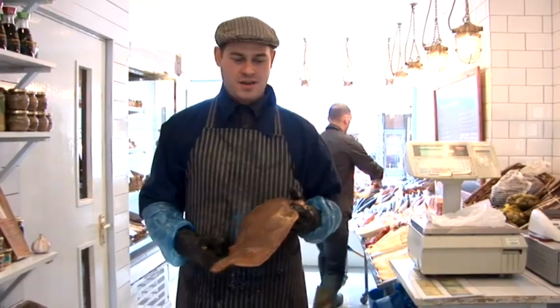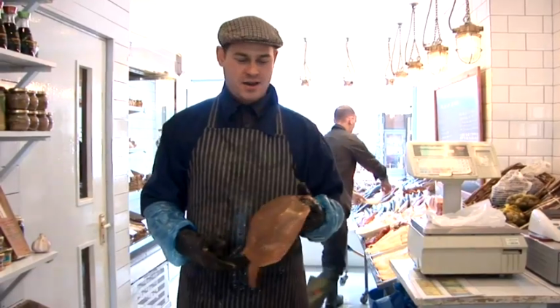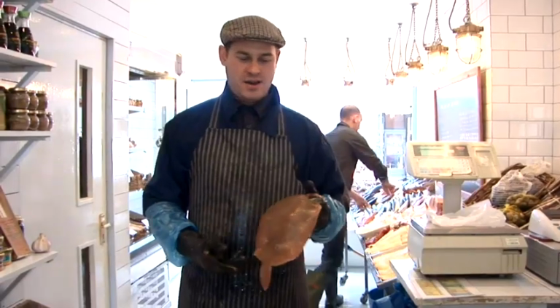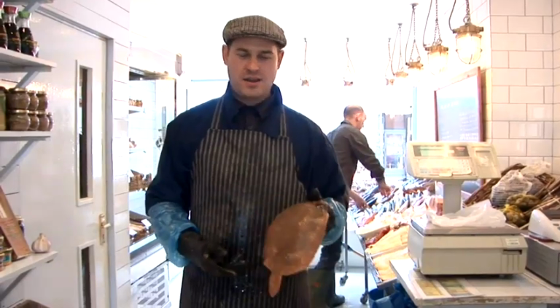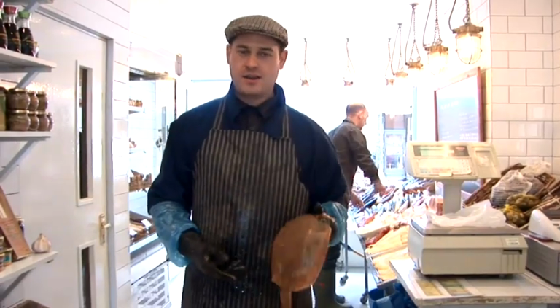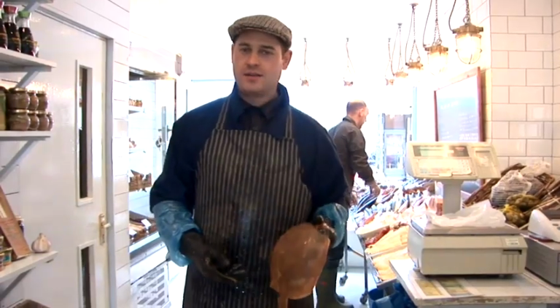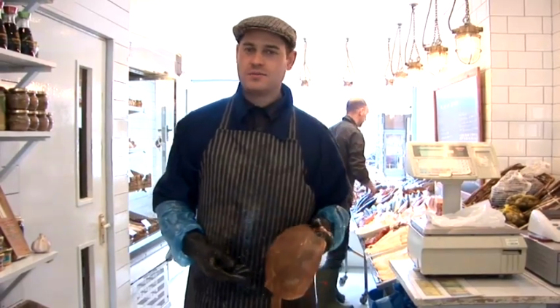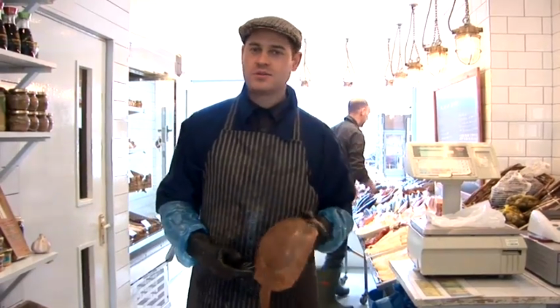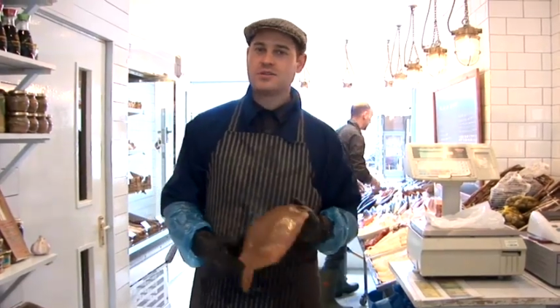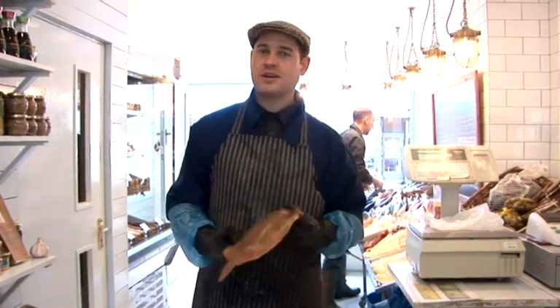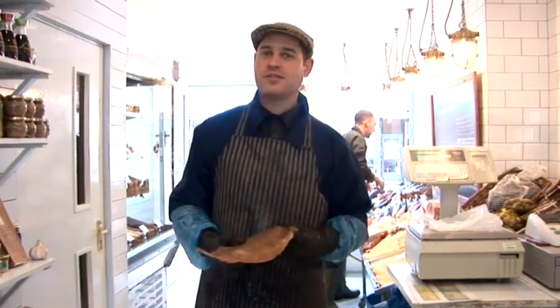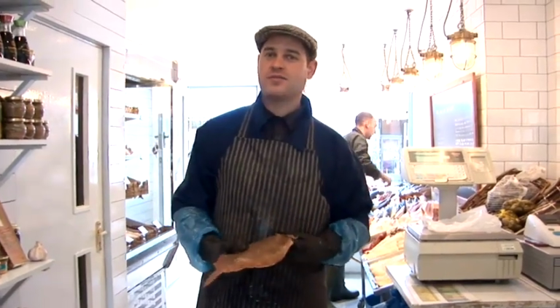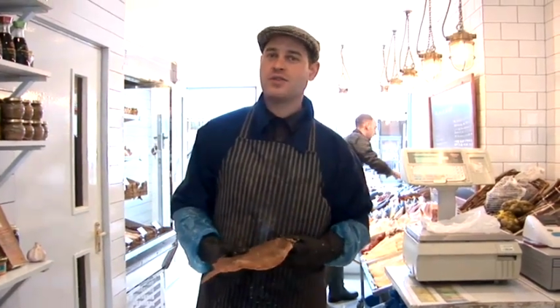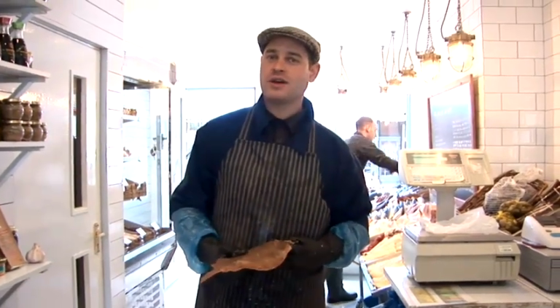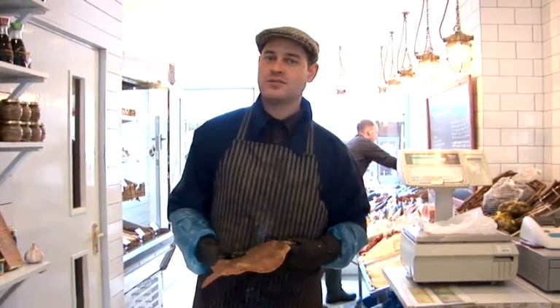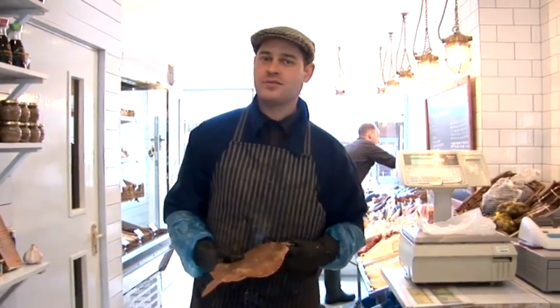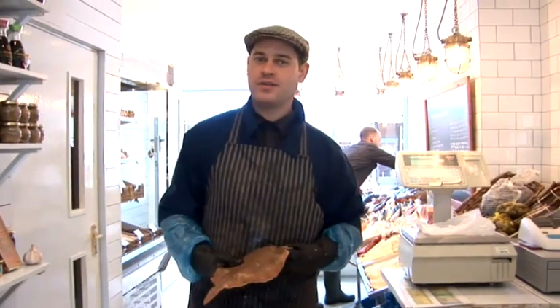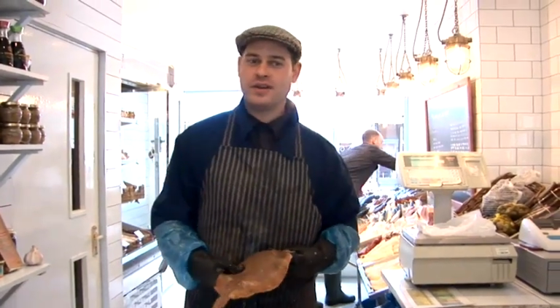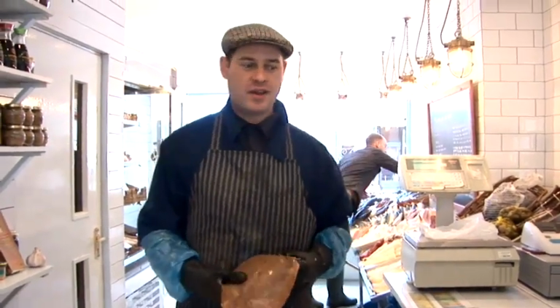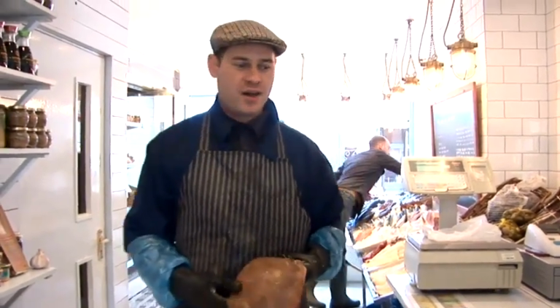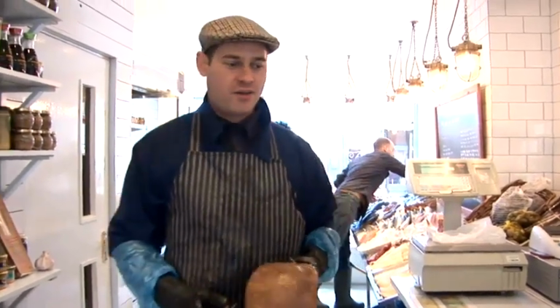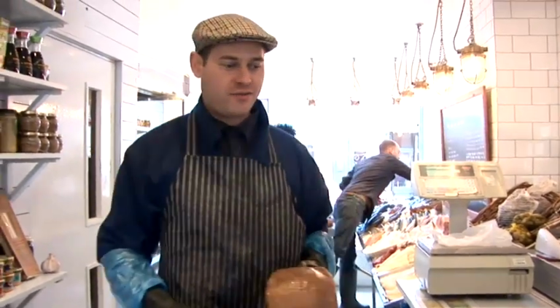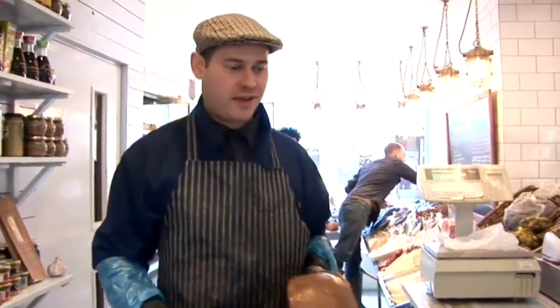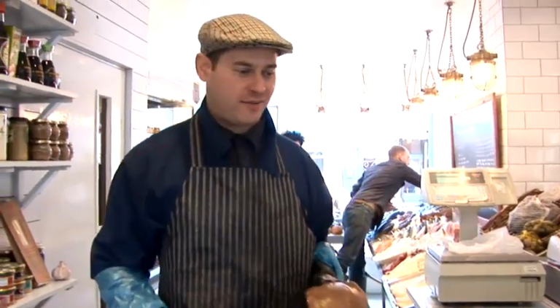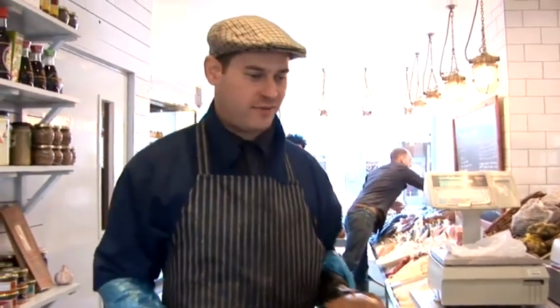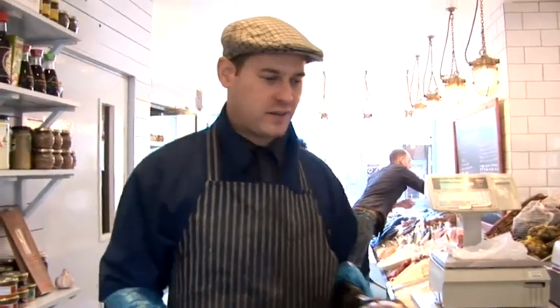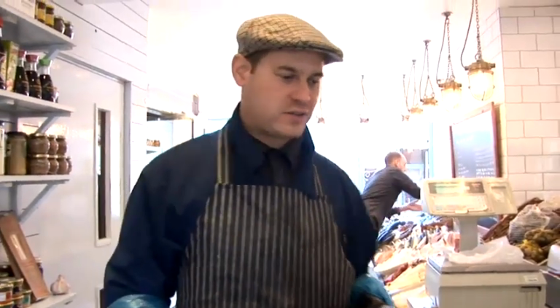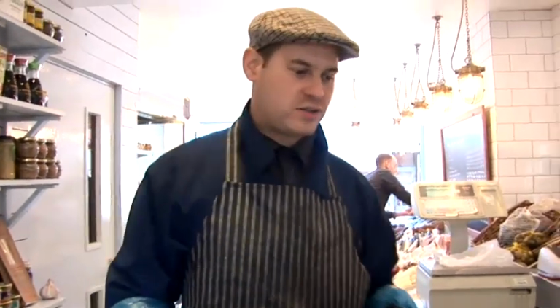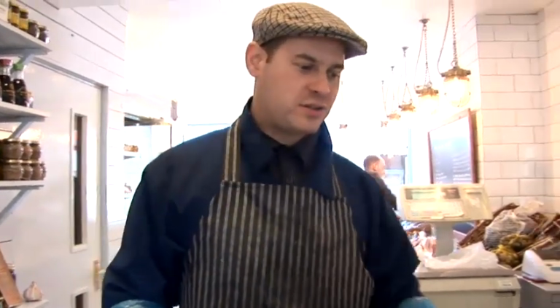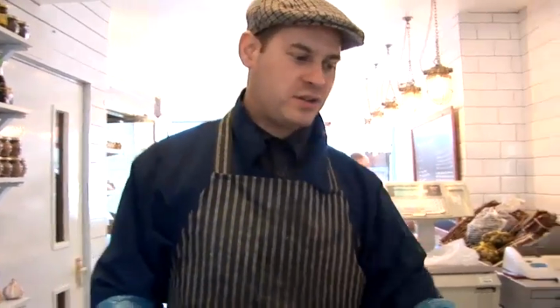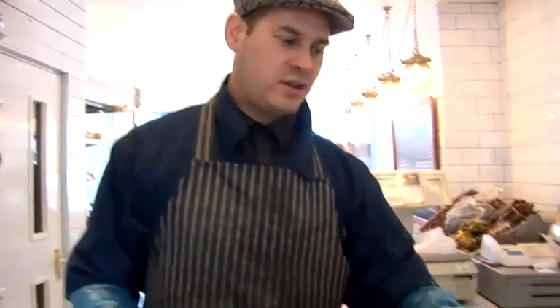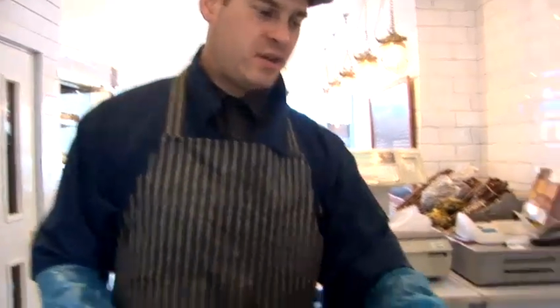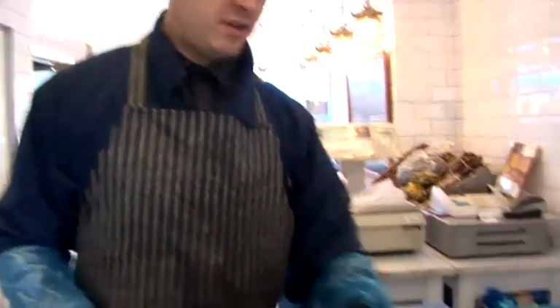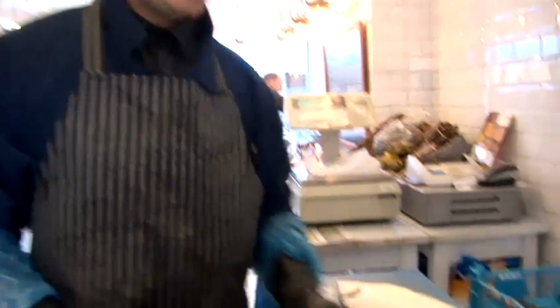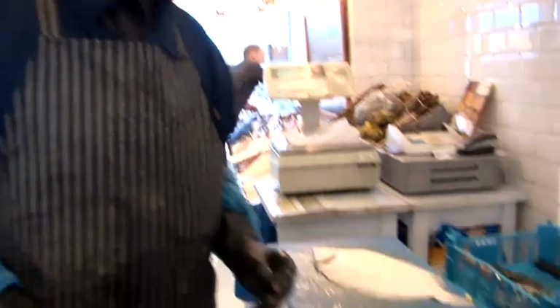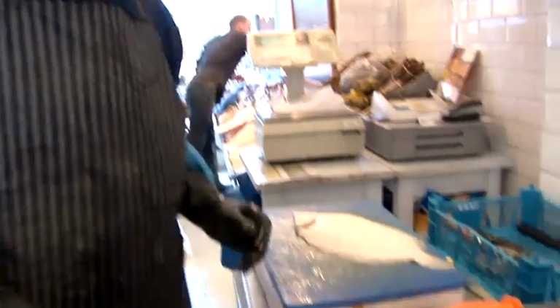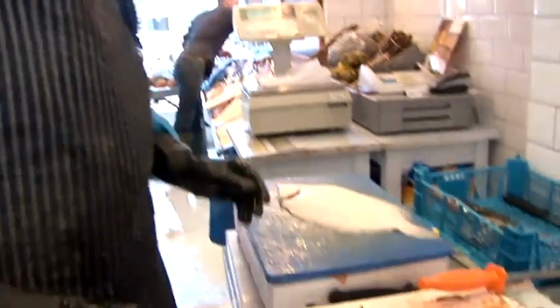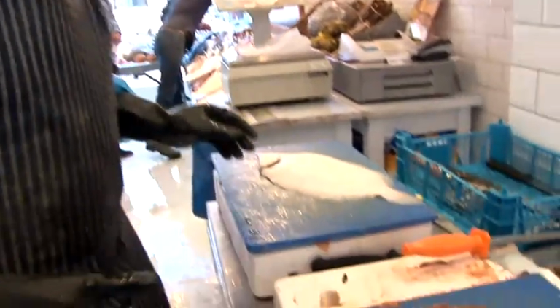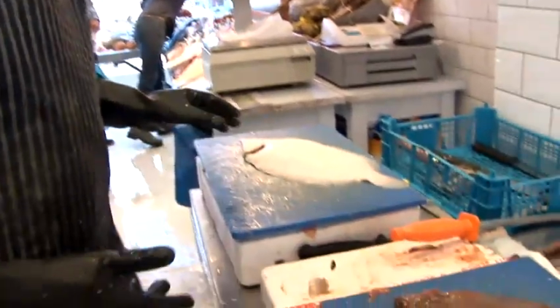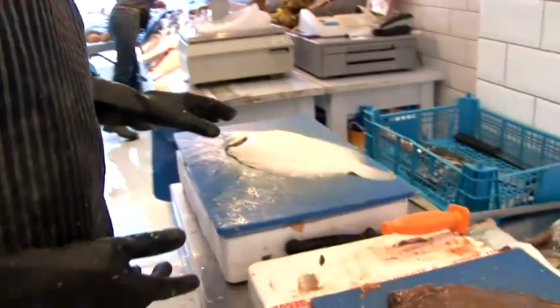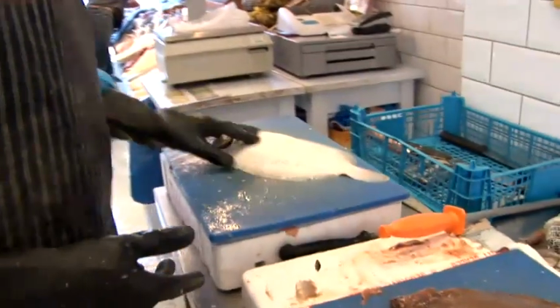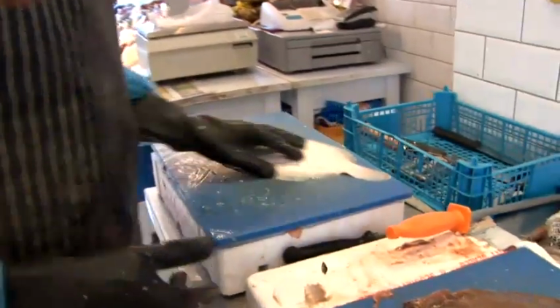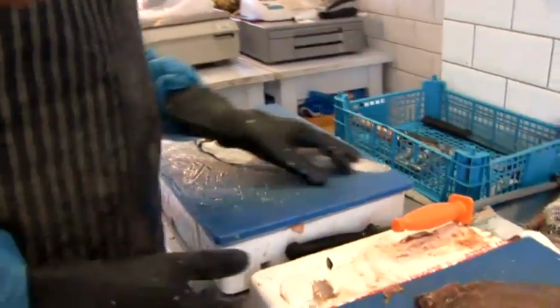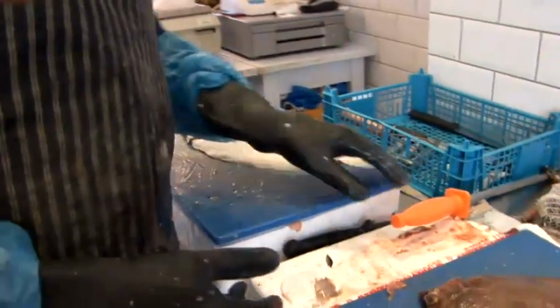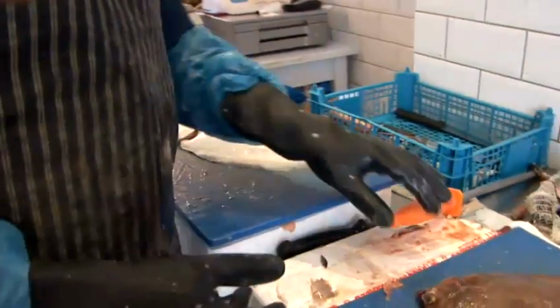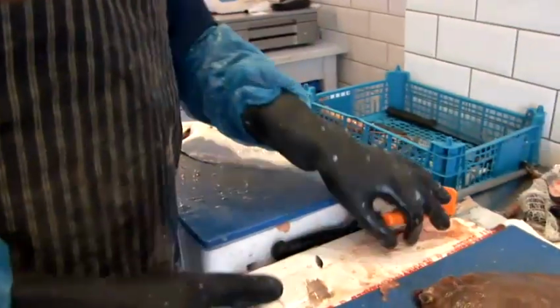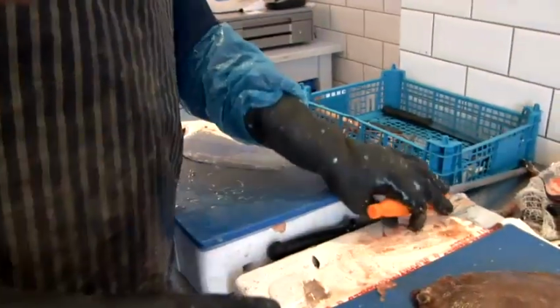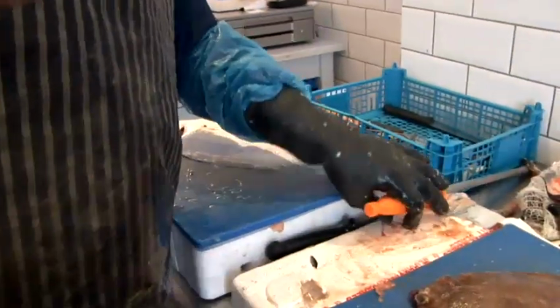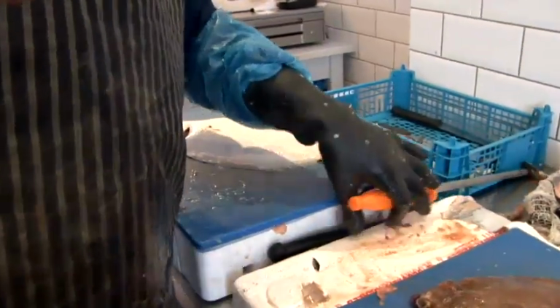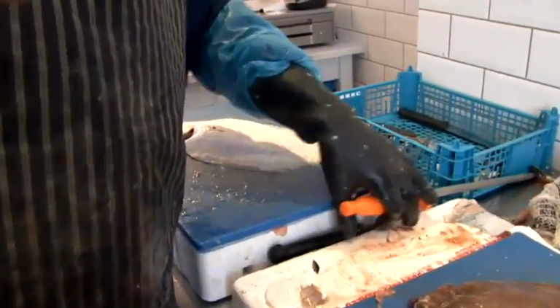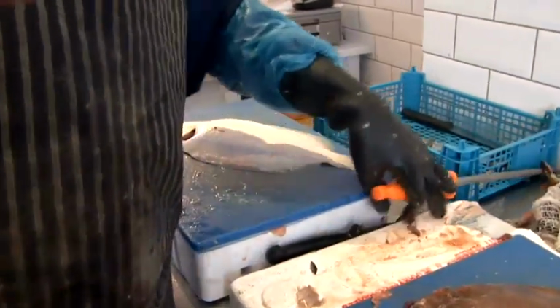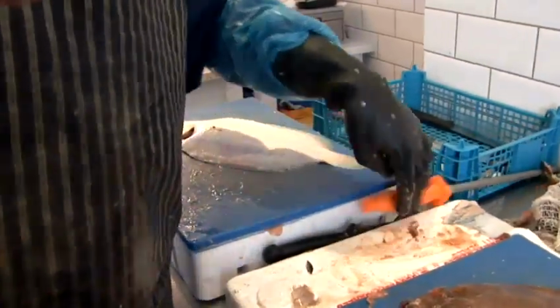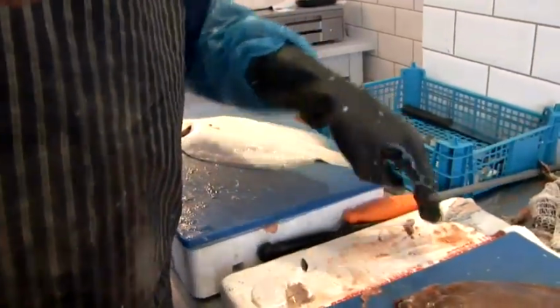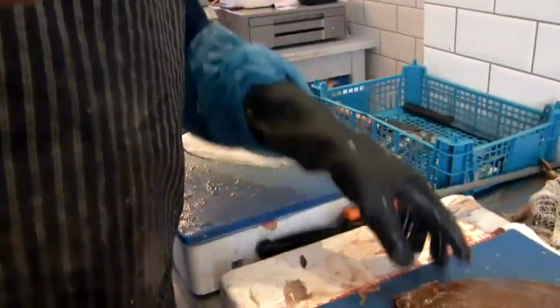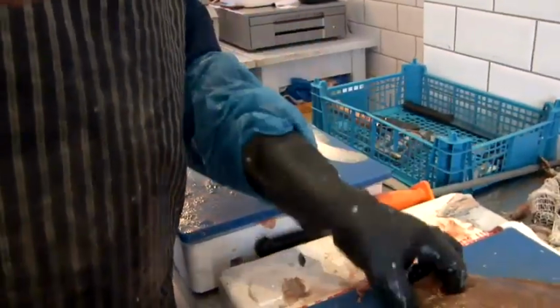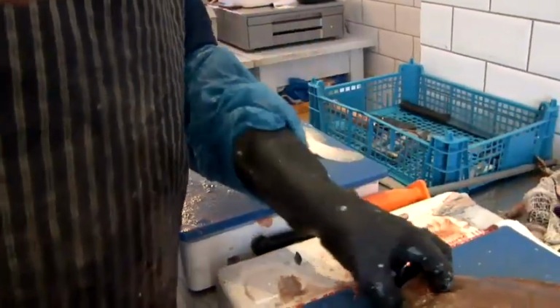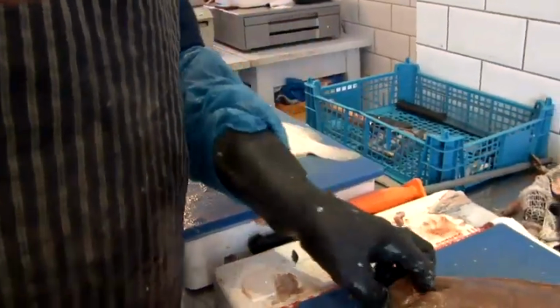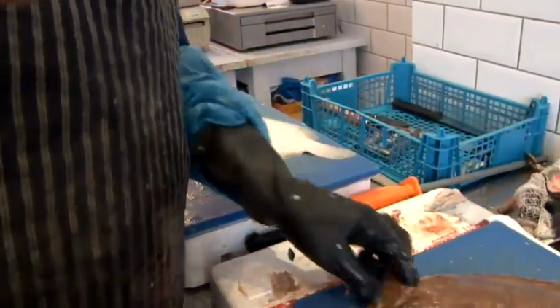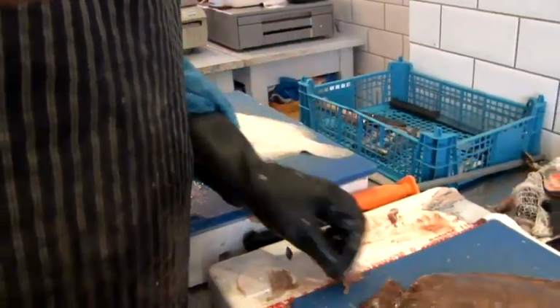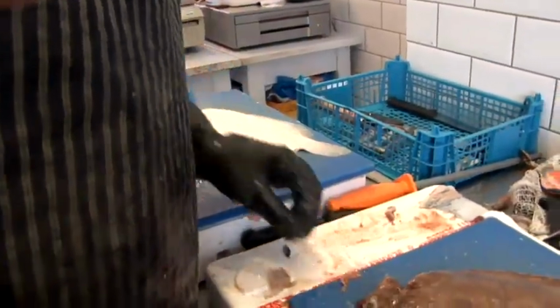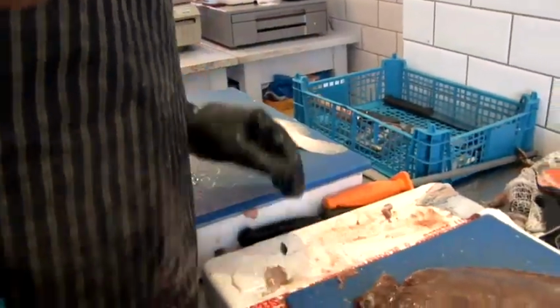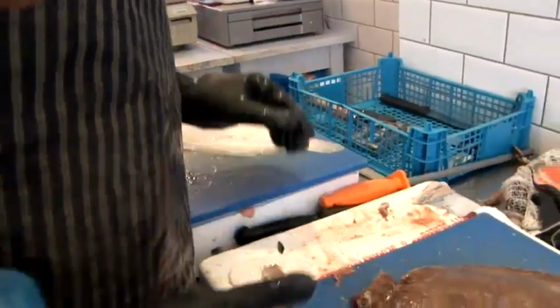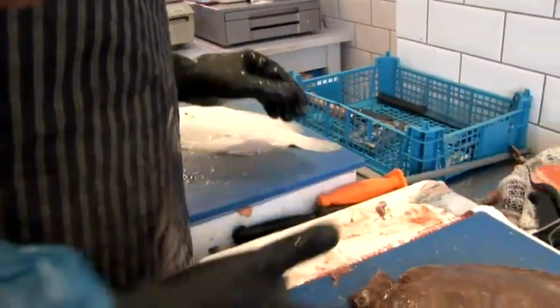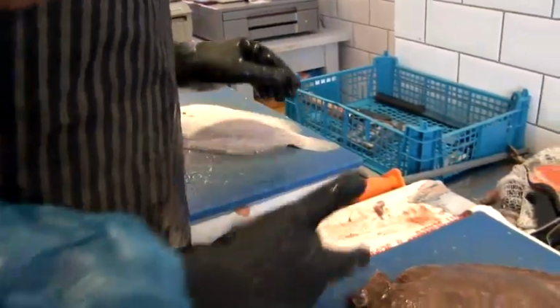Hi there, I'm just going to take you through how to fillet a flat fish. Generally all flat fish are the same, pretty much sitting on the filleting technique.